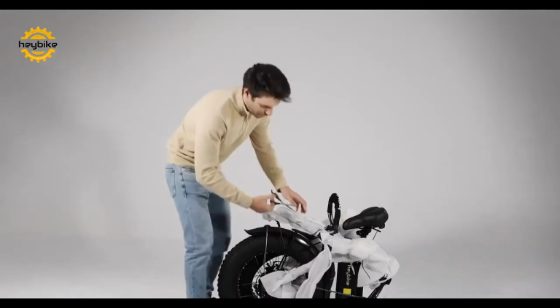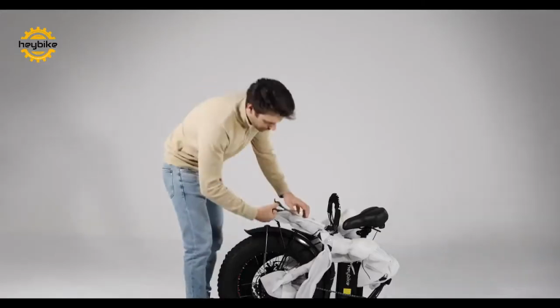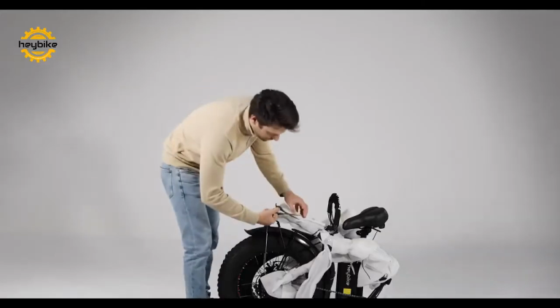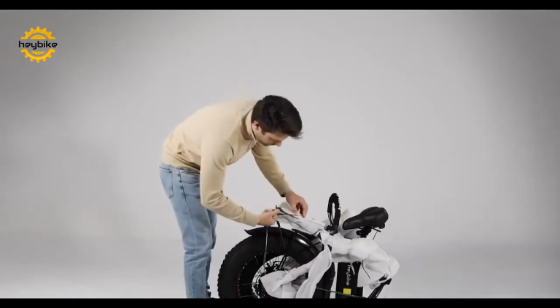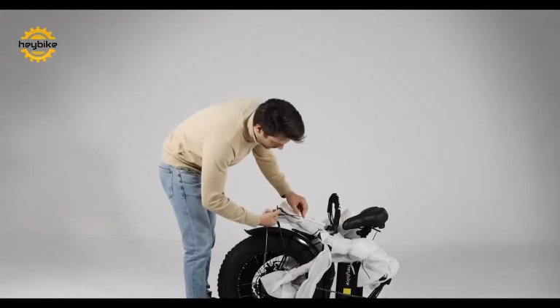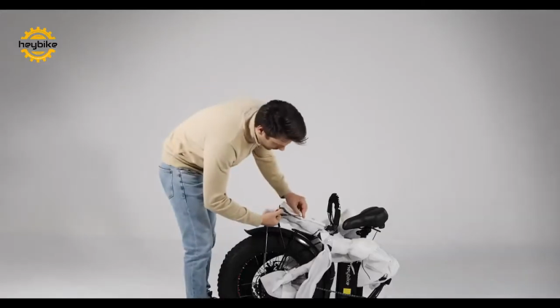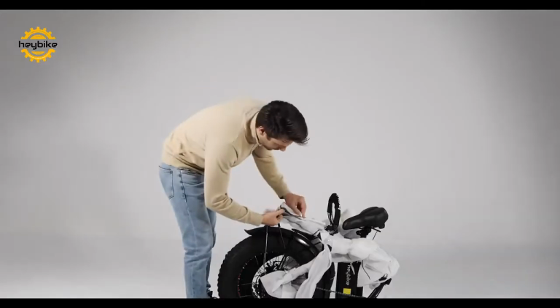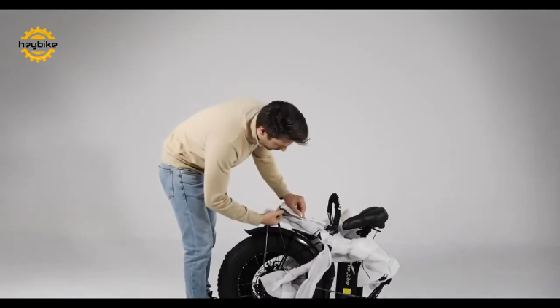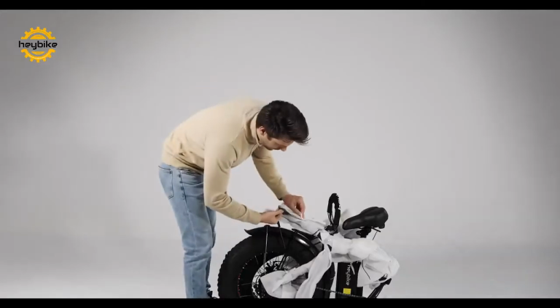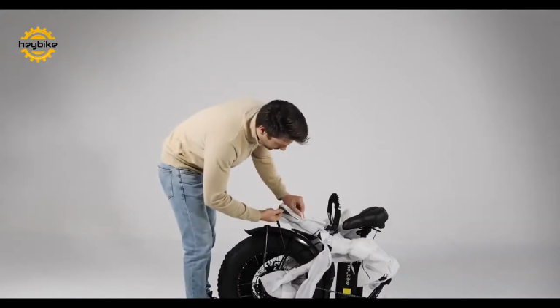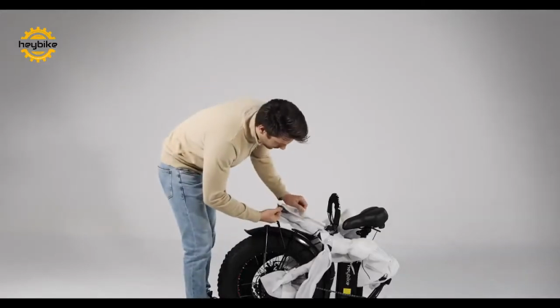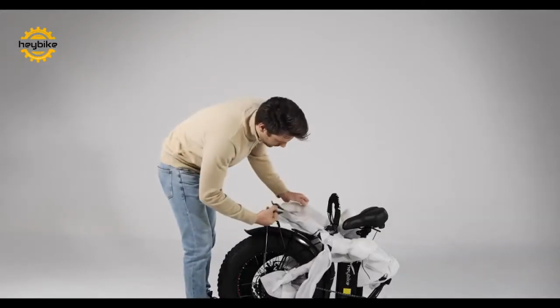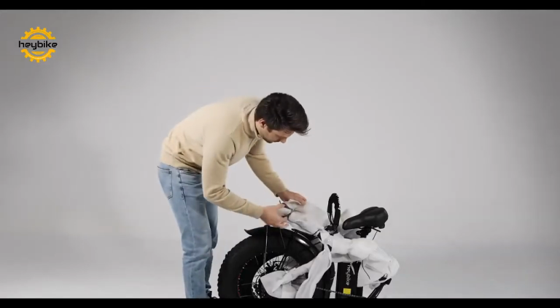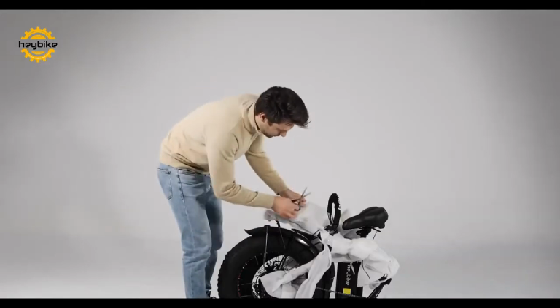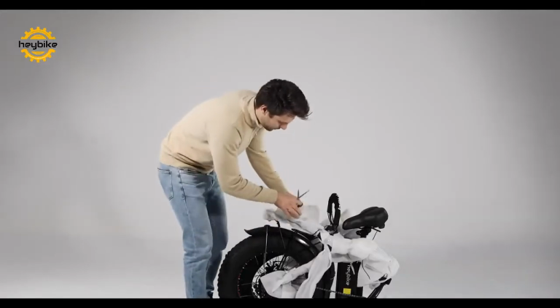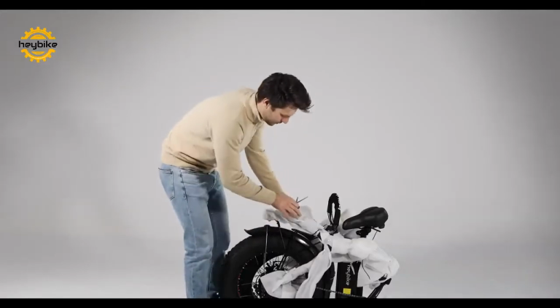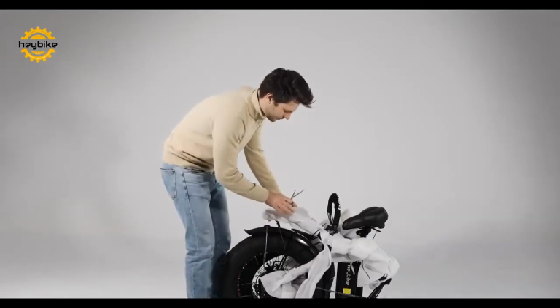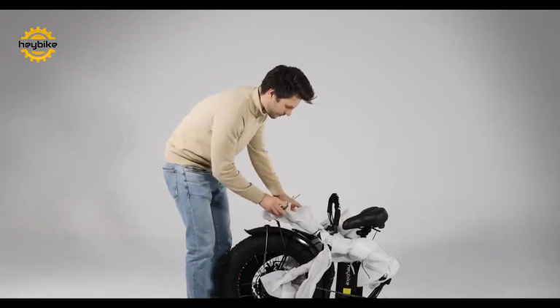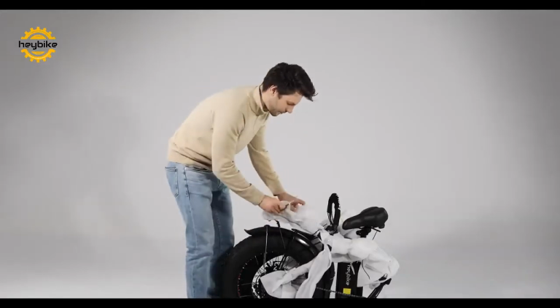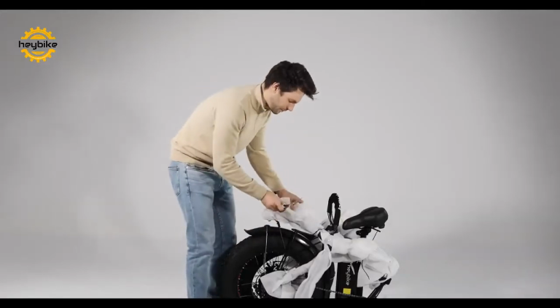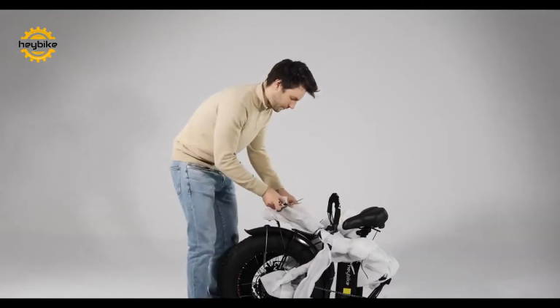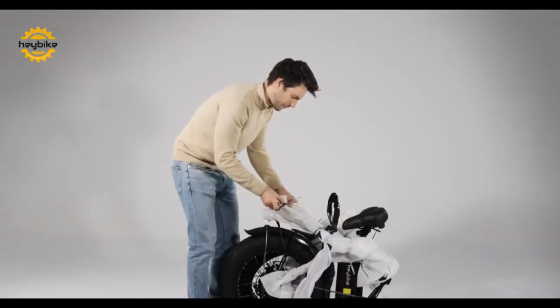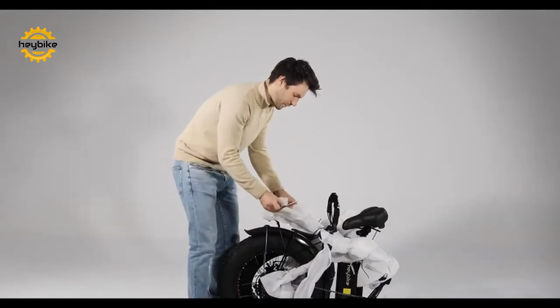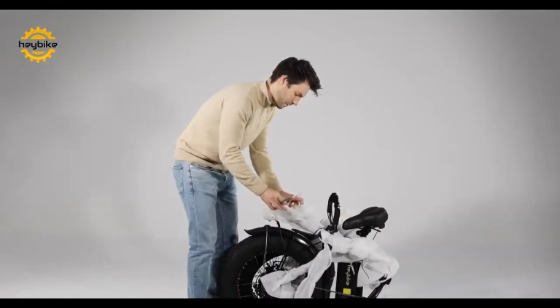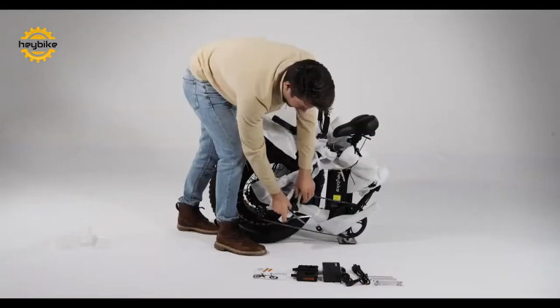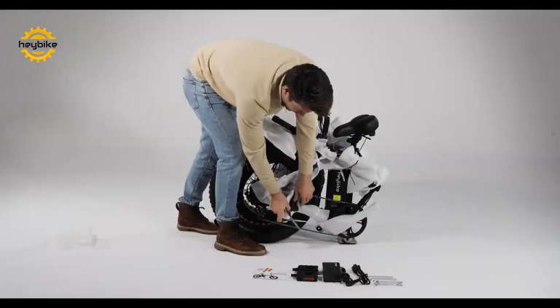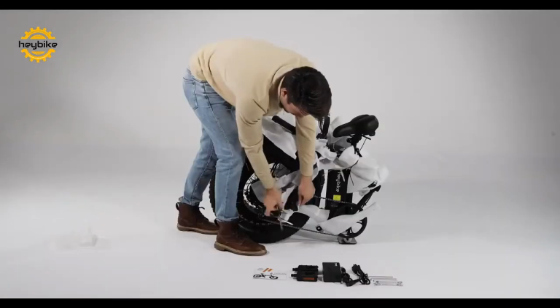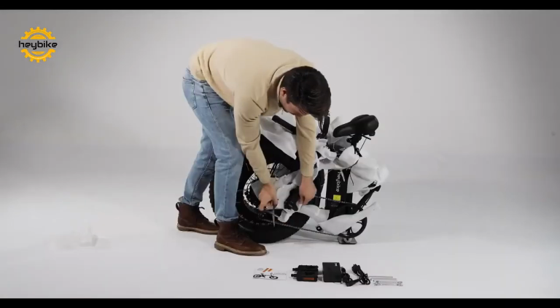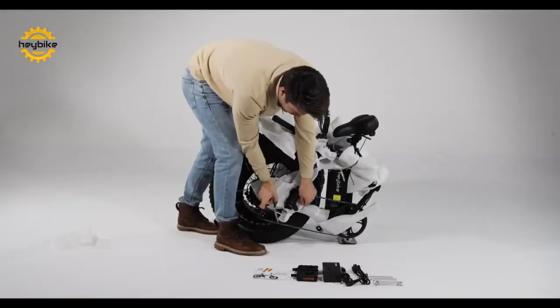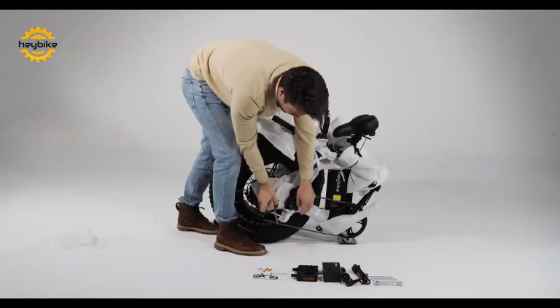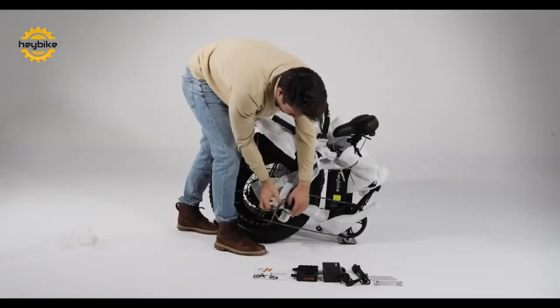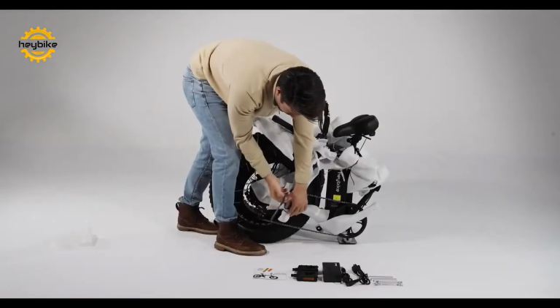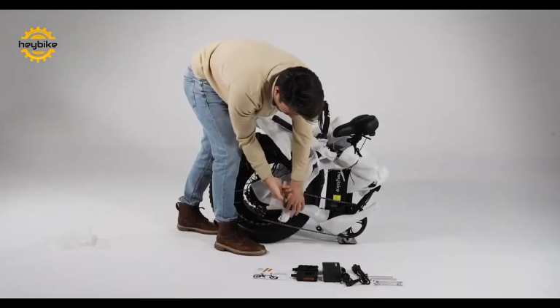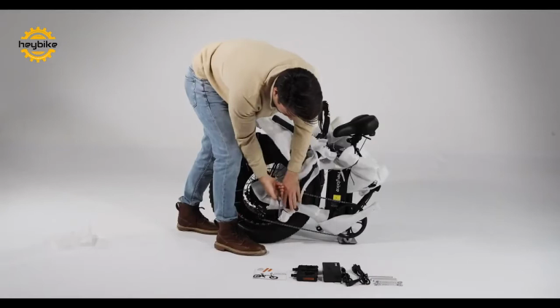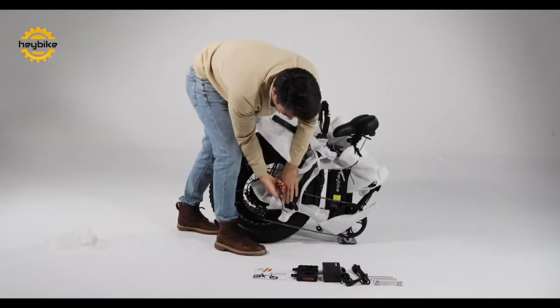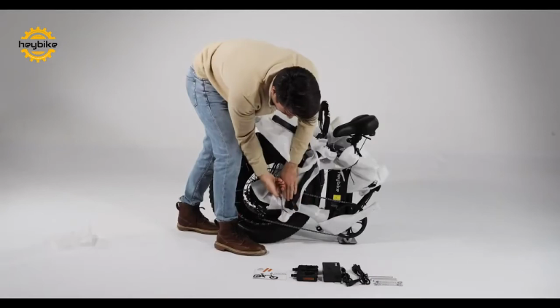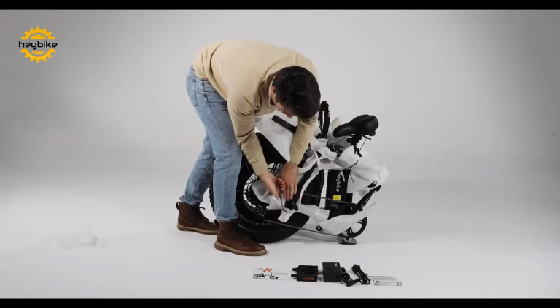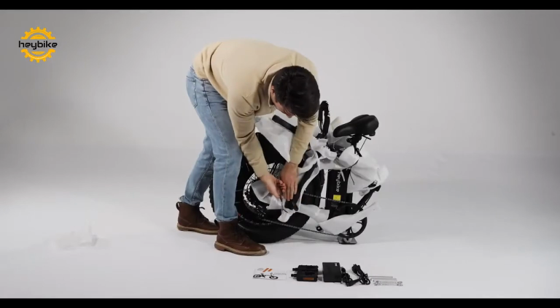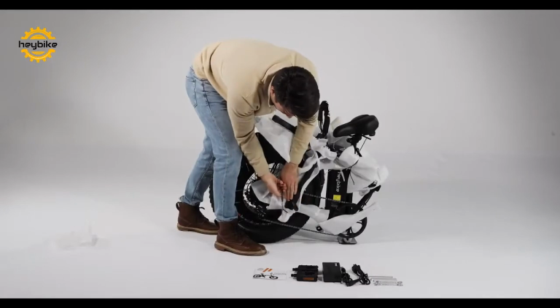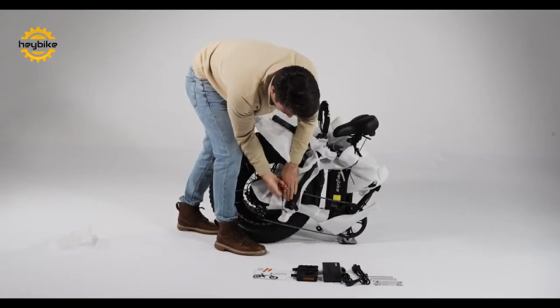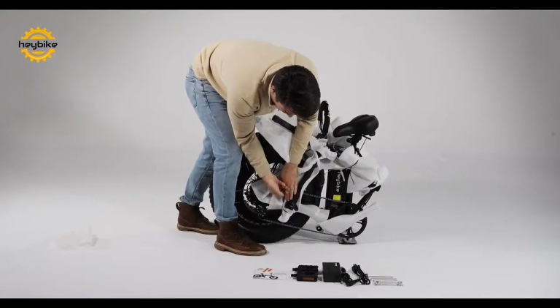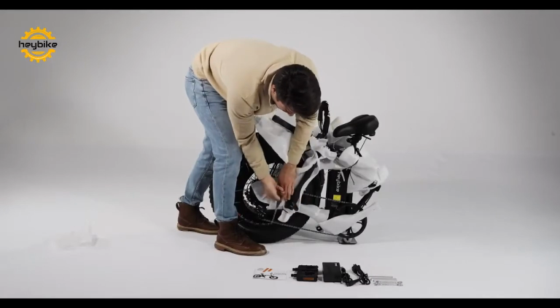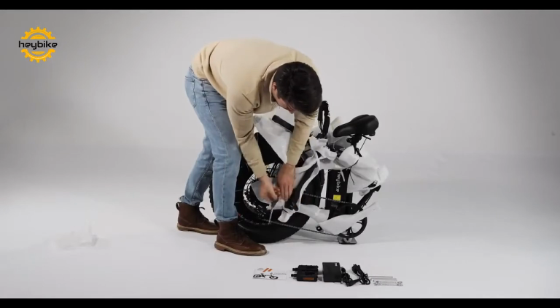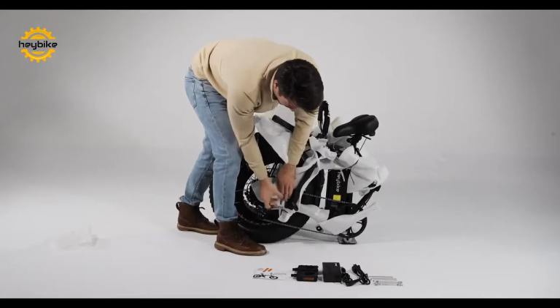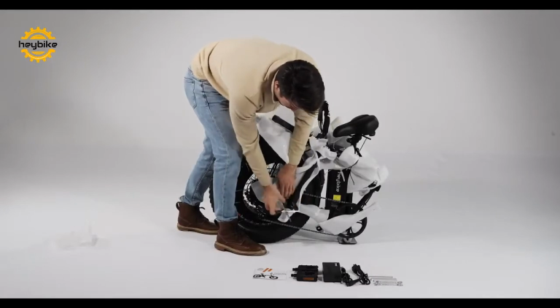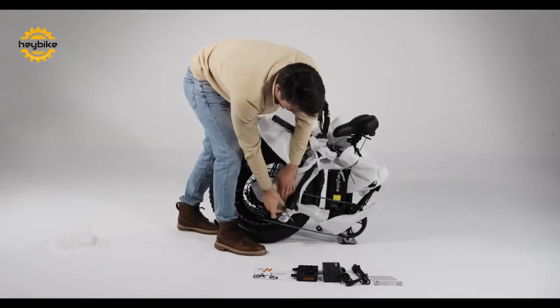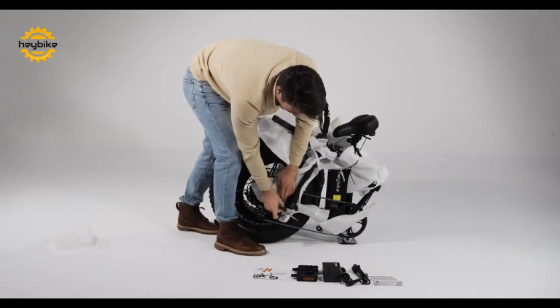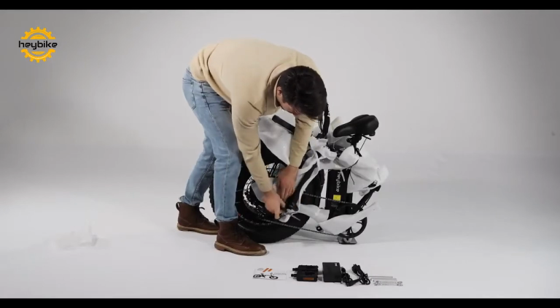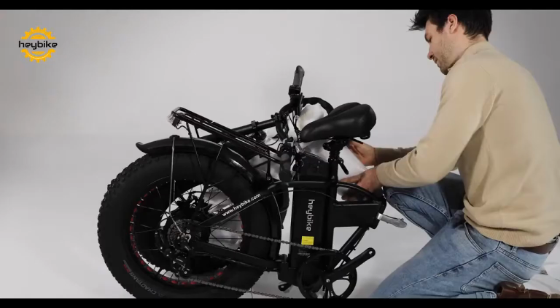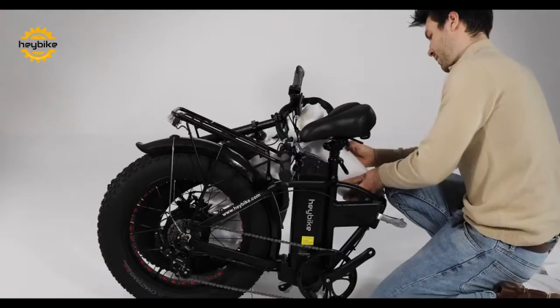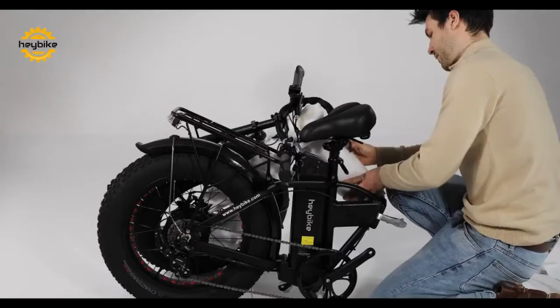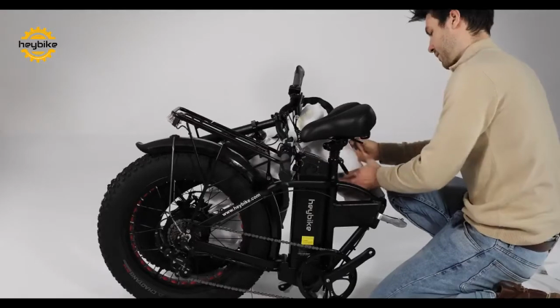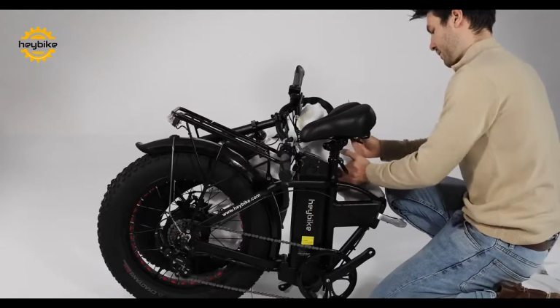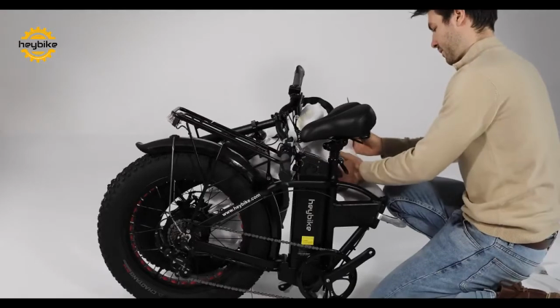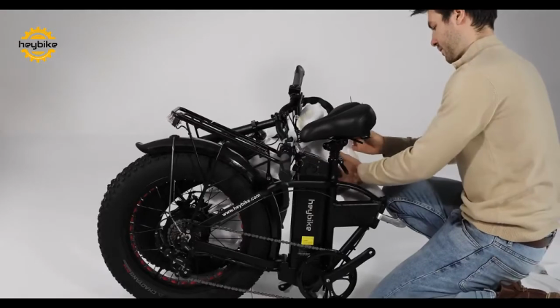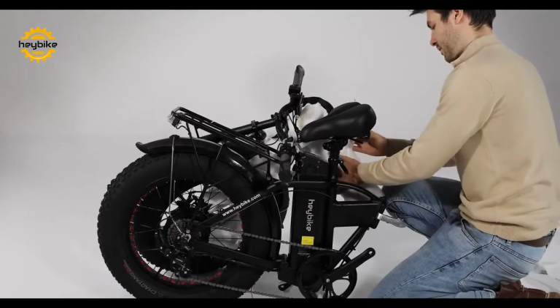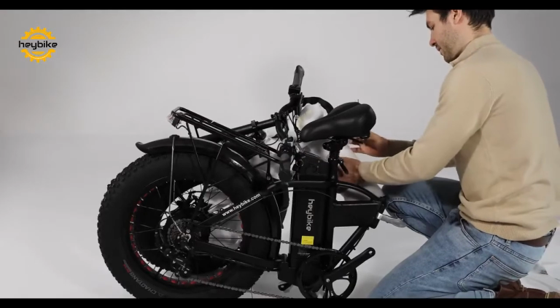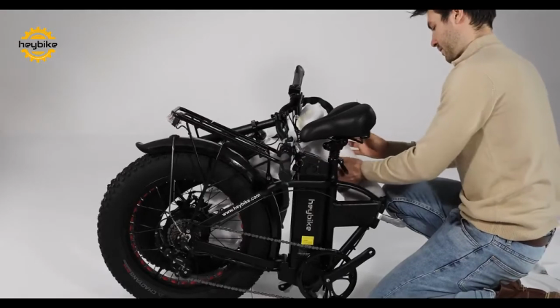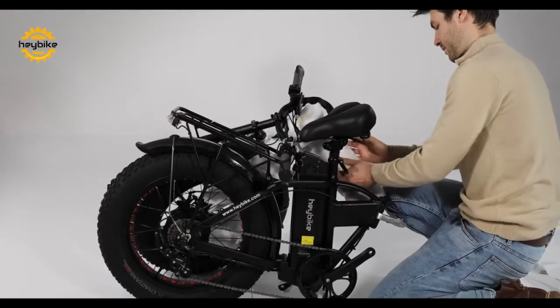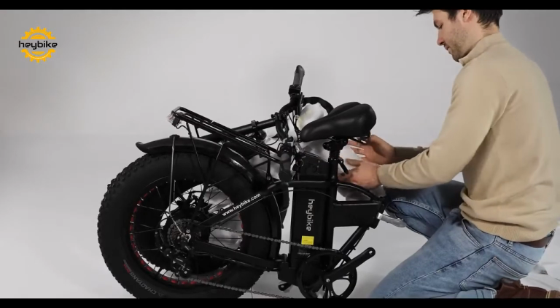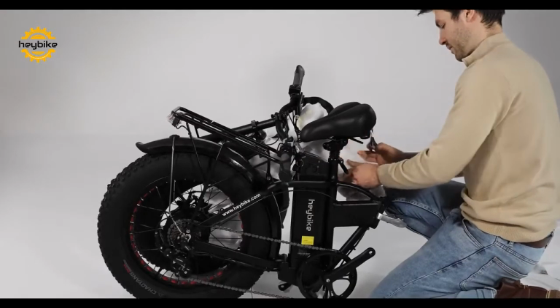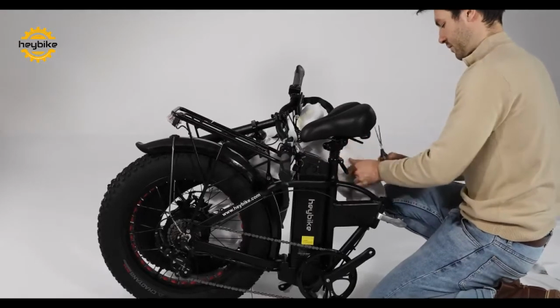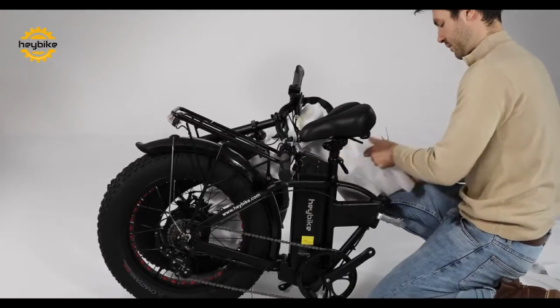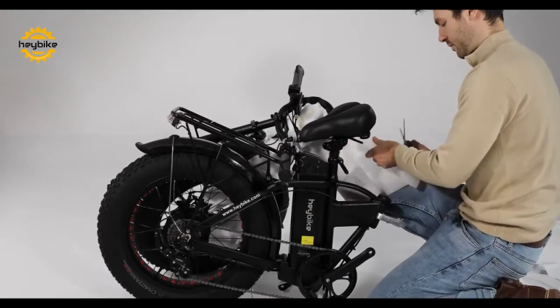Next, free the bike for setup by cutting the shipment zip tie fasteners. Remove all of the provided packing protection foam sheets as well.